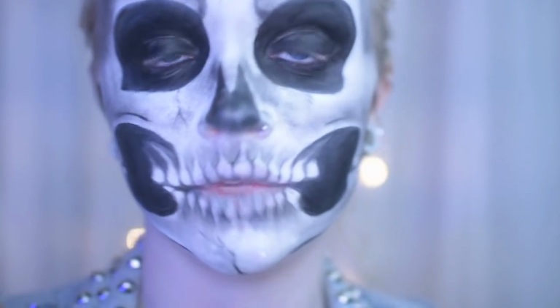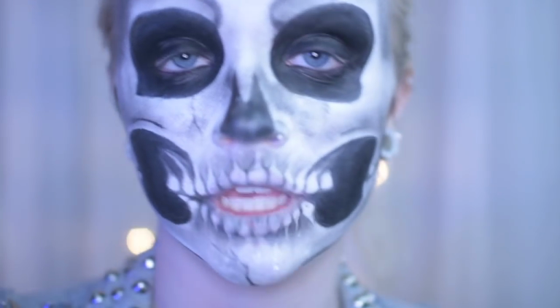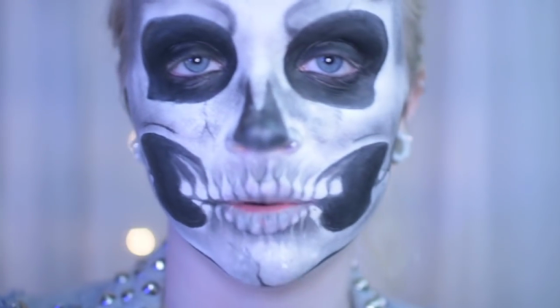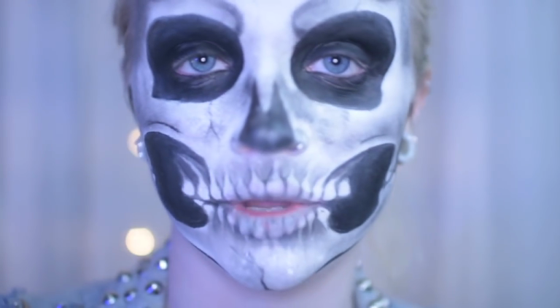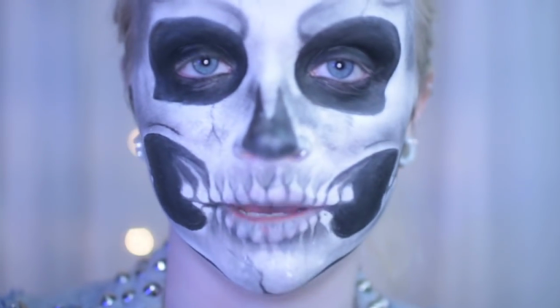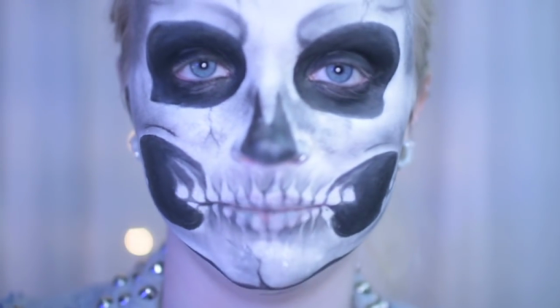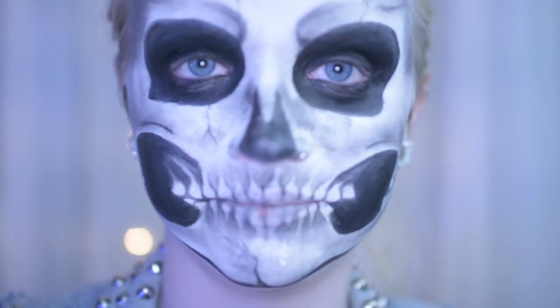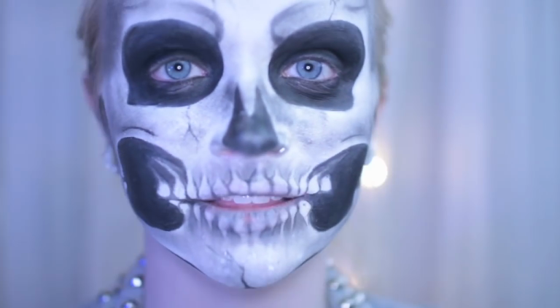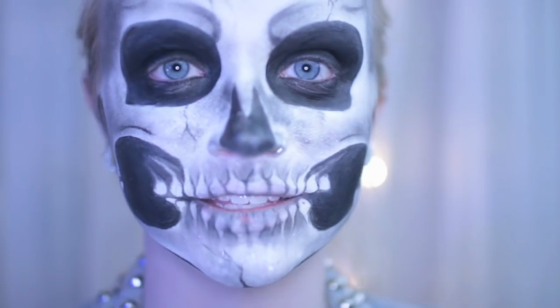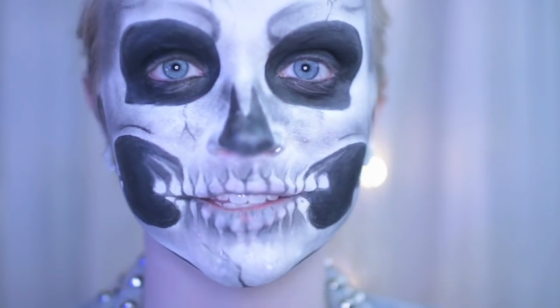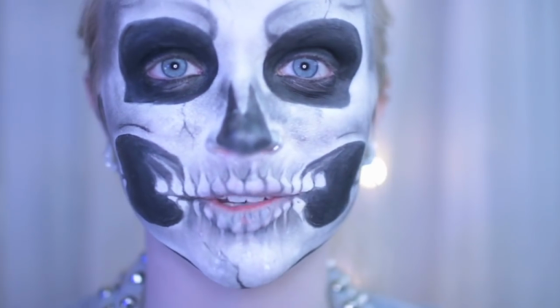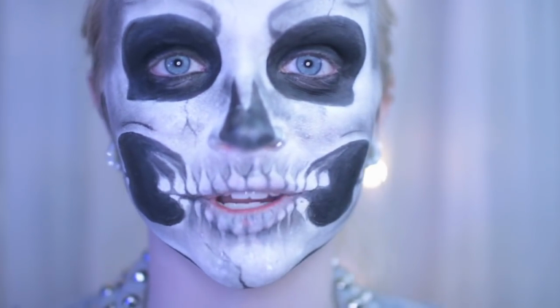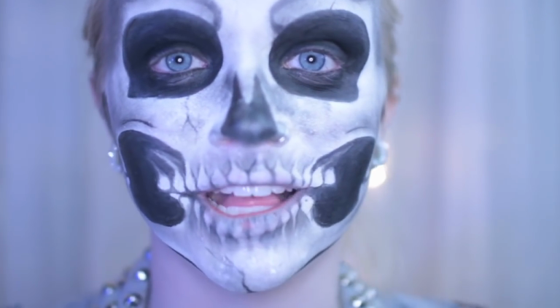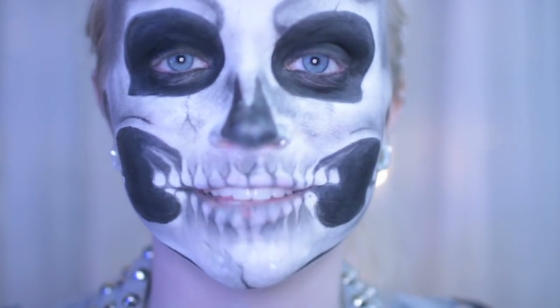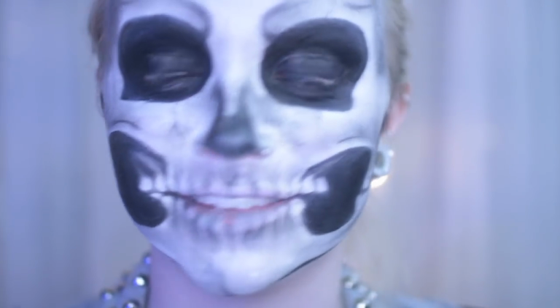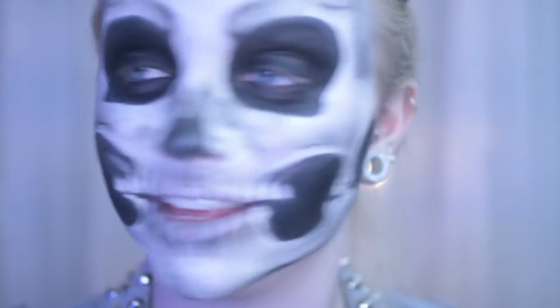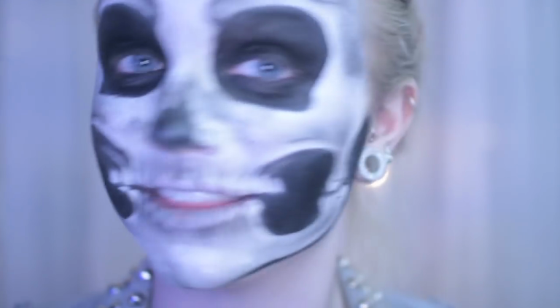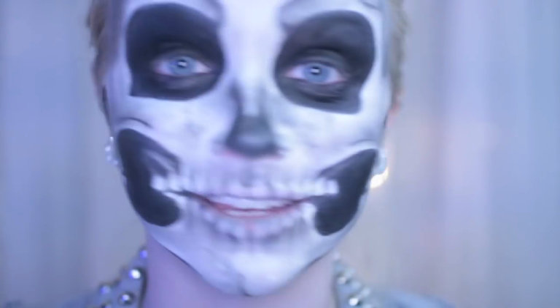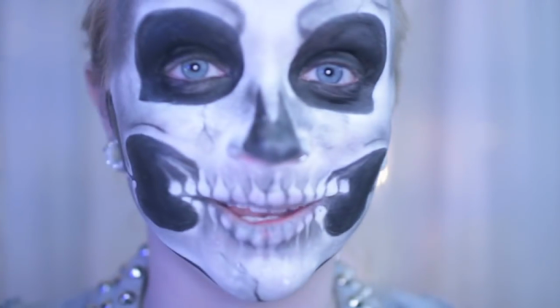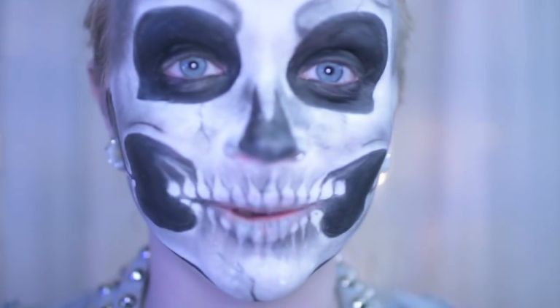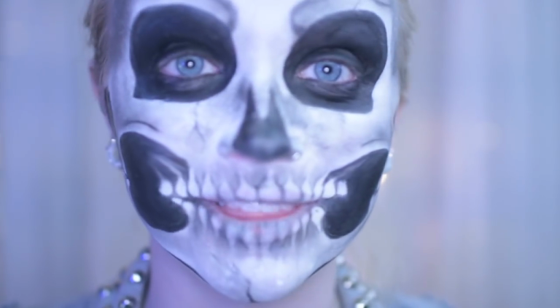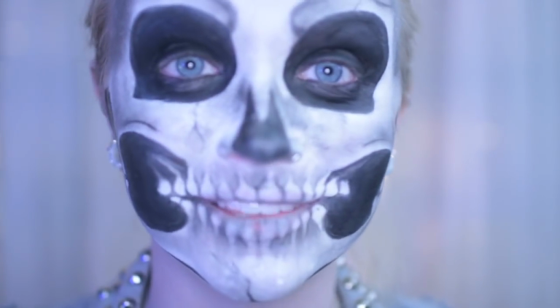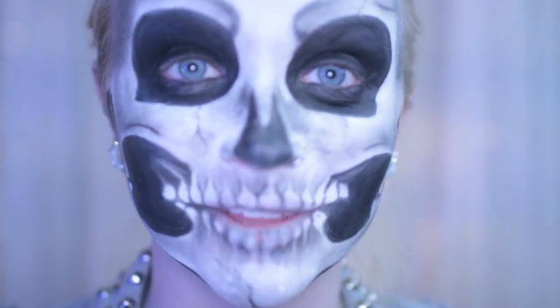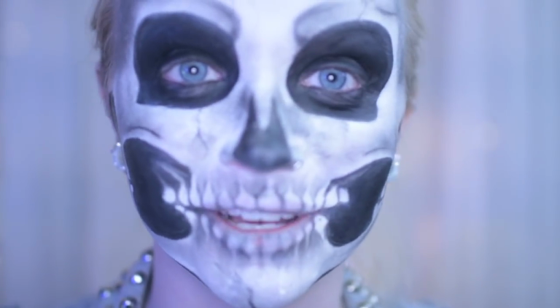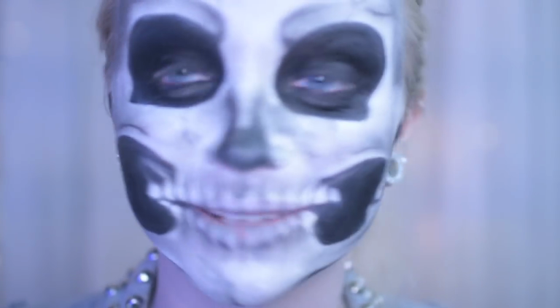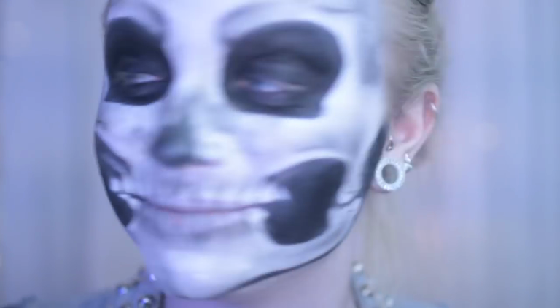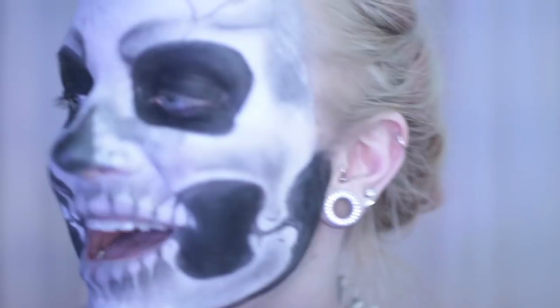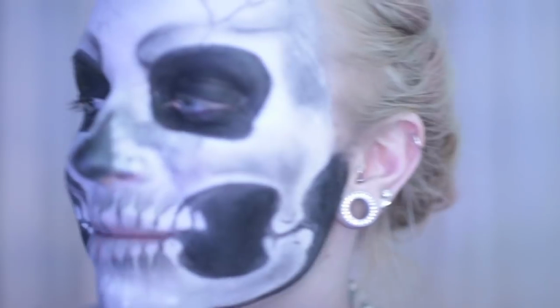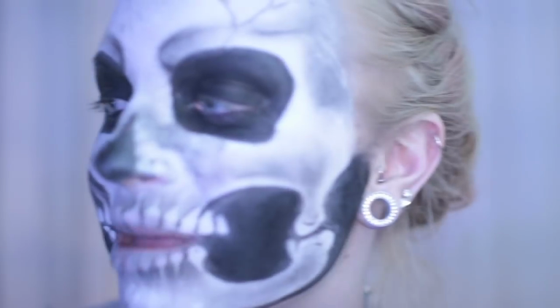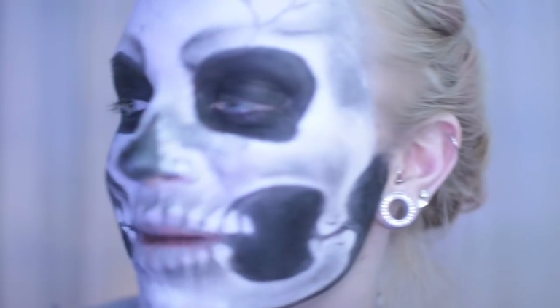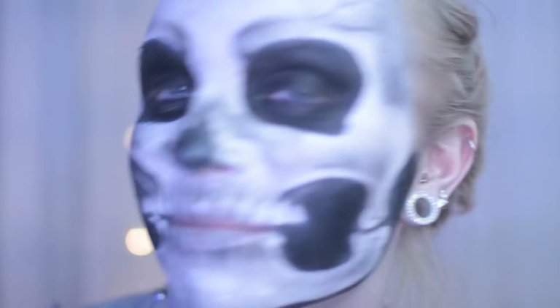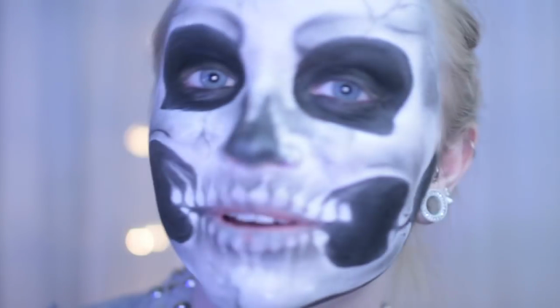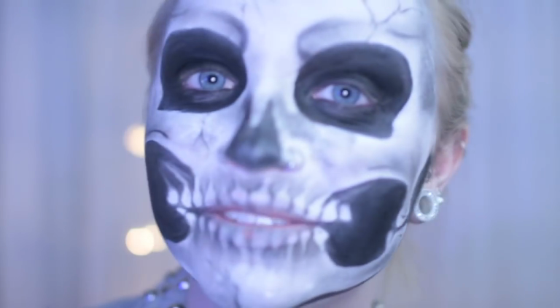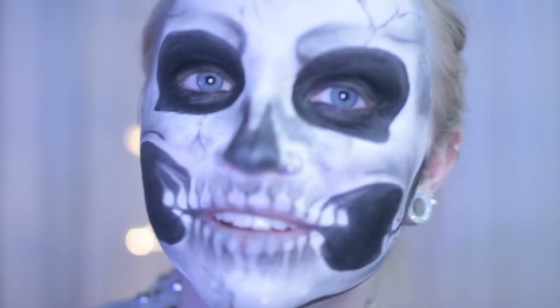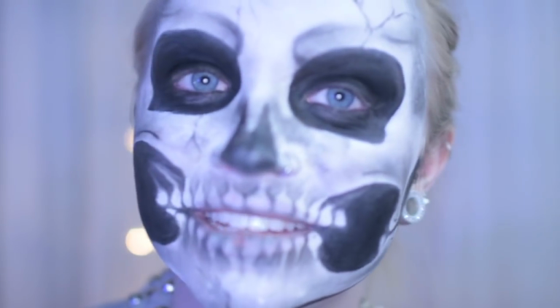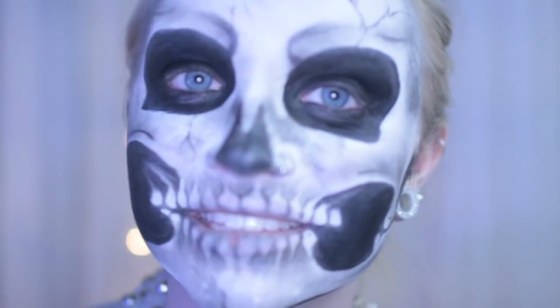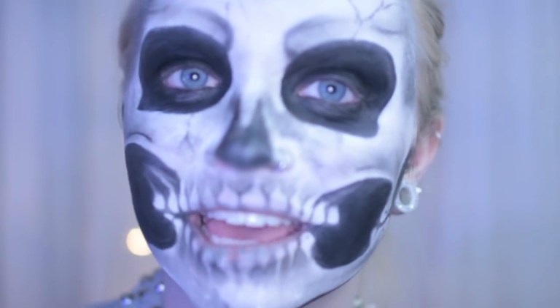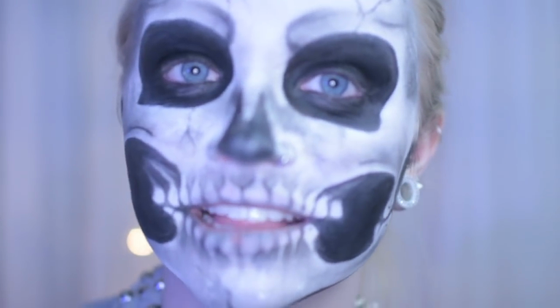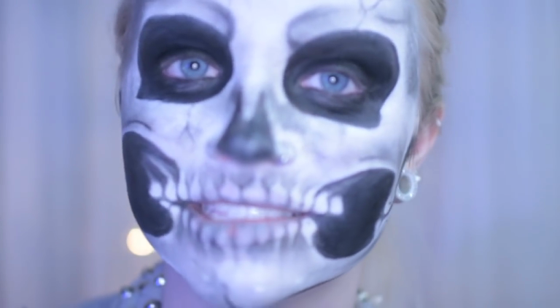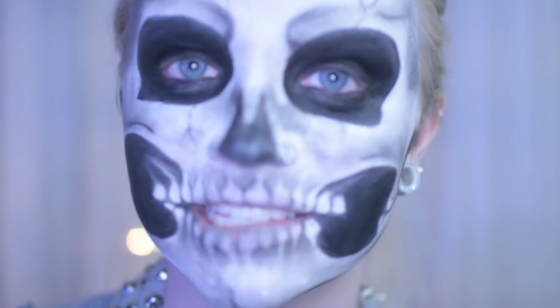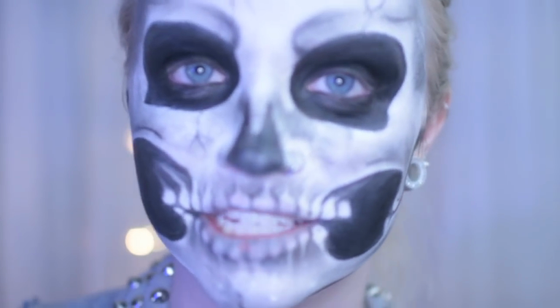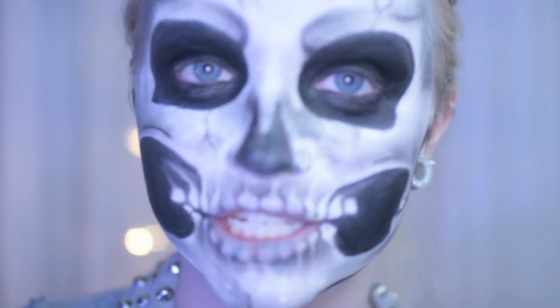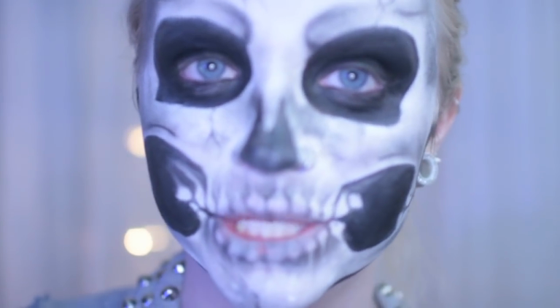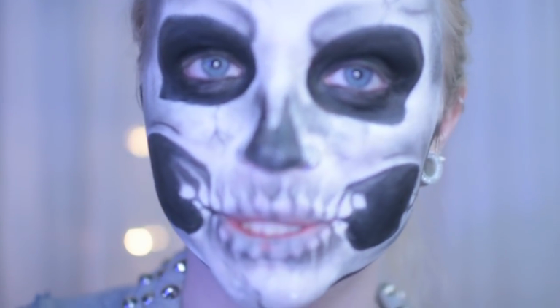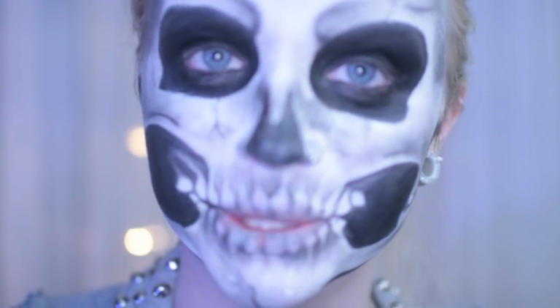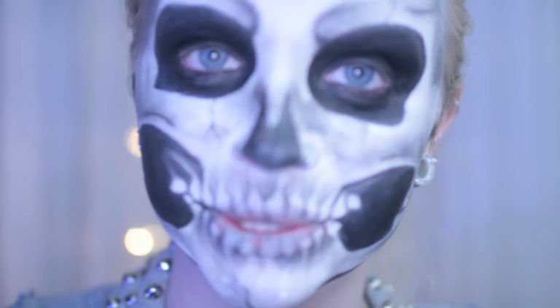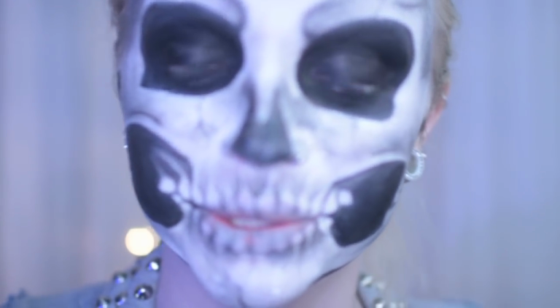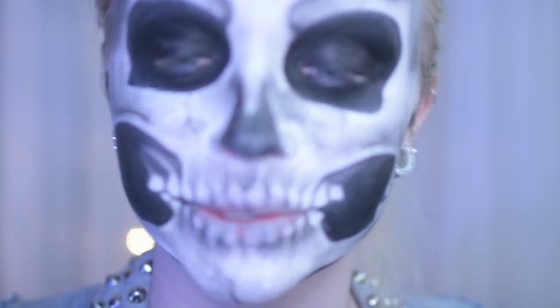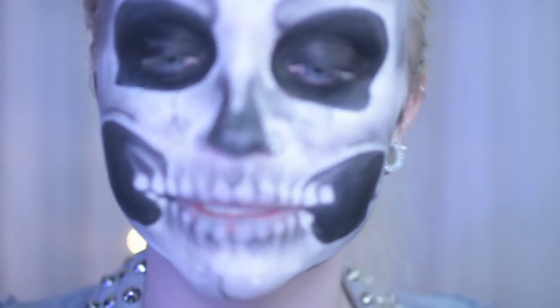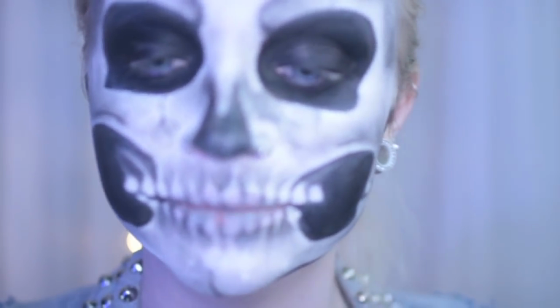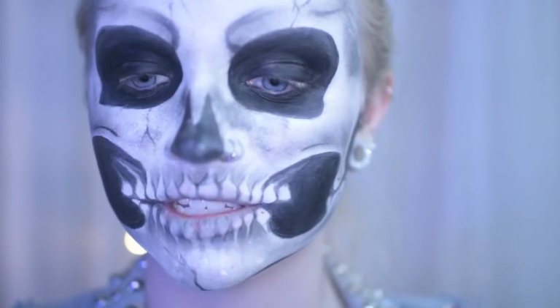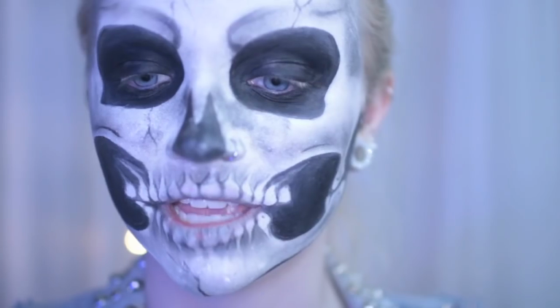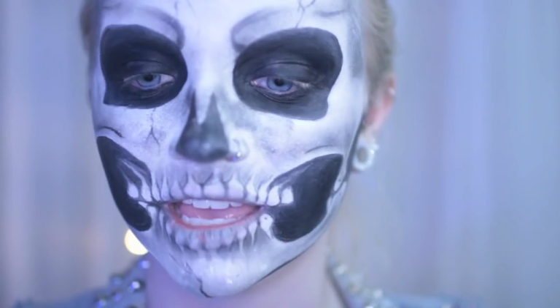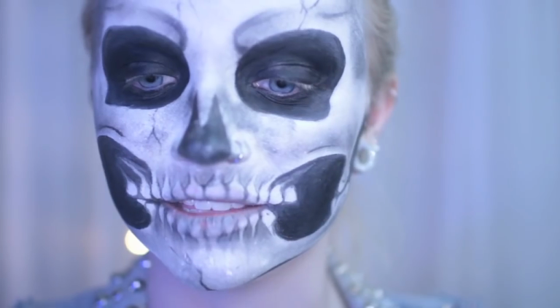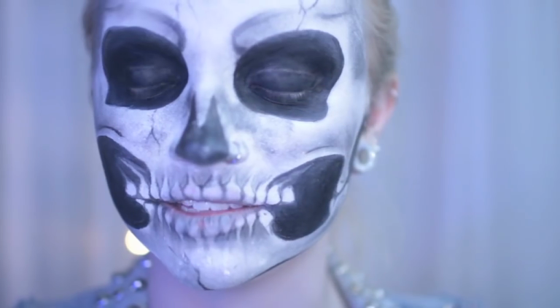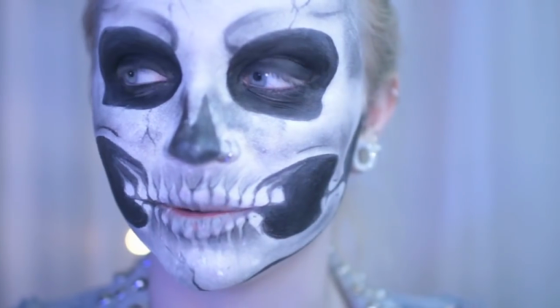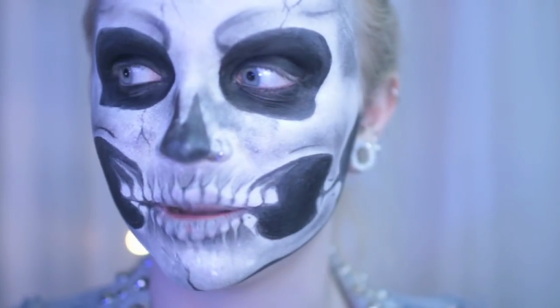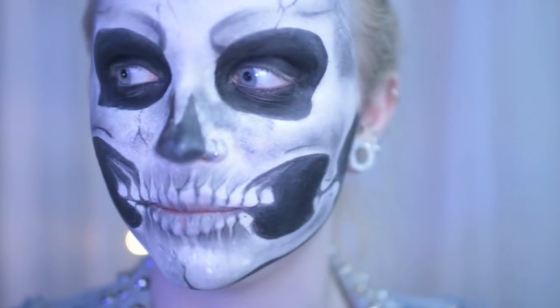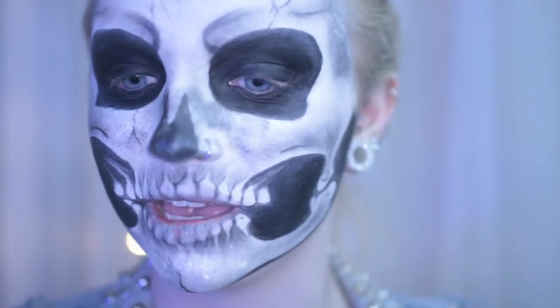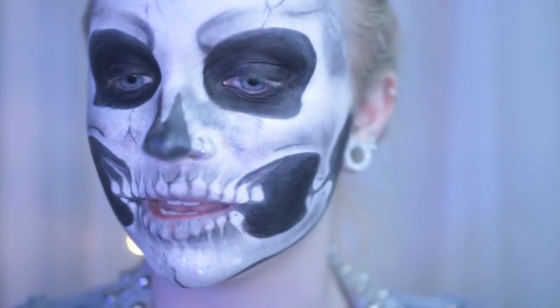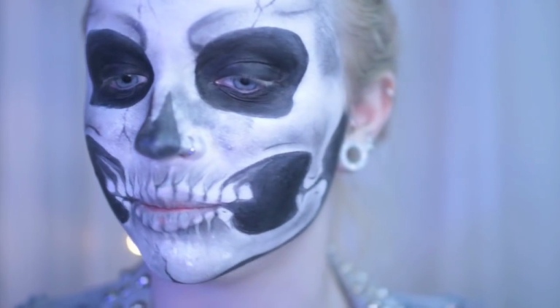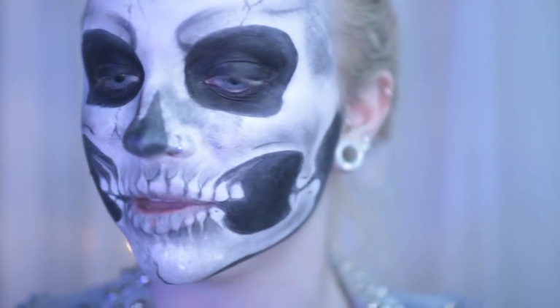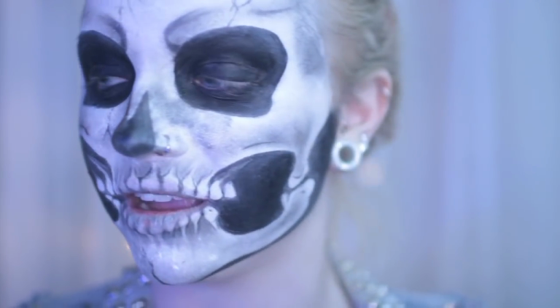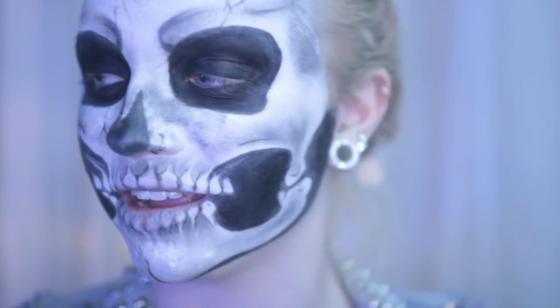Yo, what up? This tutorial has nothing to do with this look. I made my boyfriend a skeleton too. Chase, do you want to make an appearance?